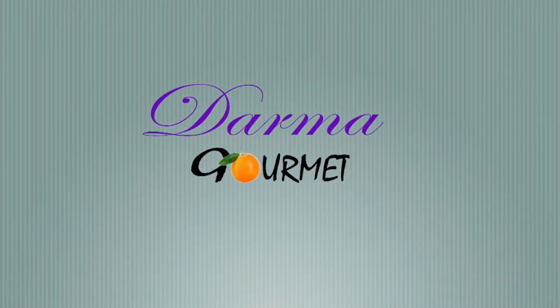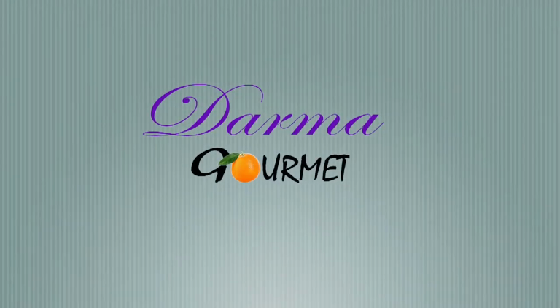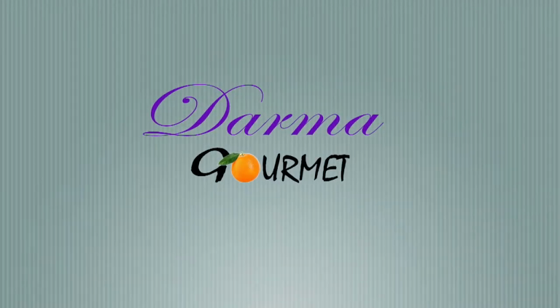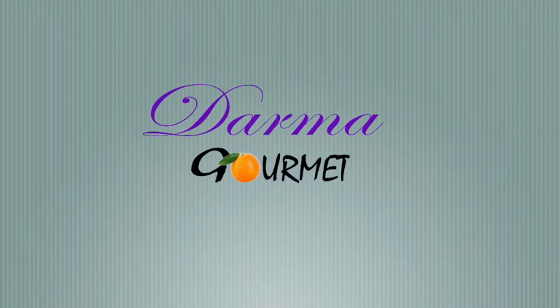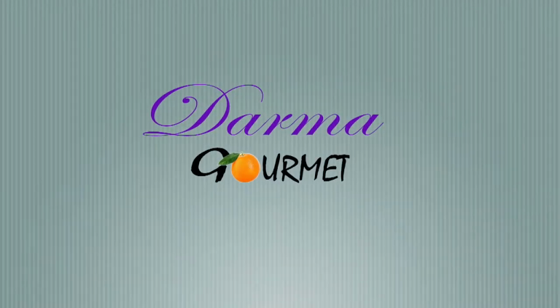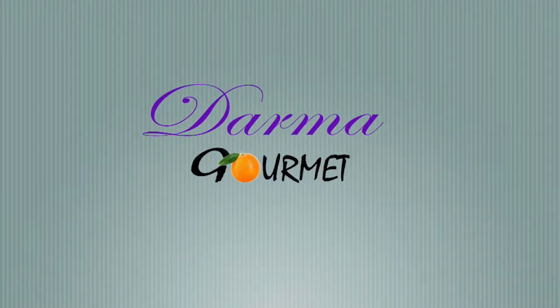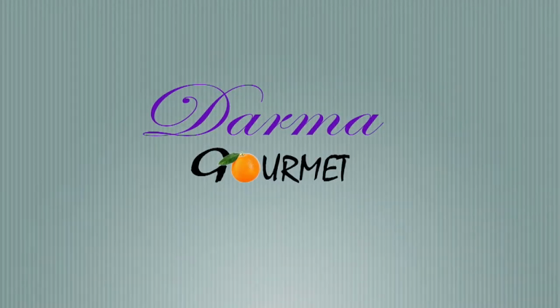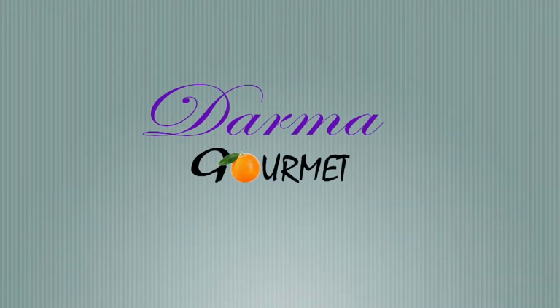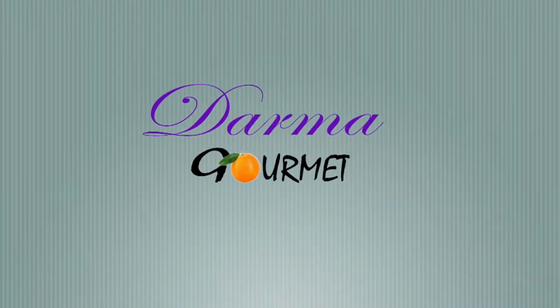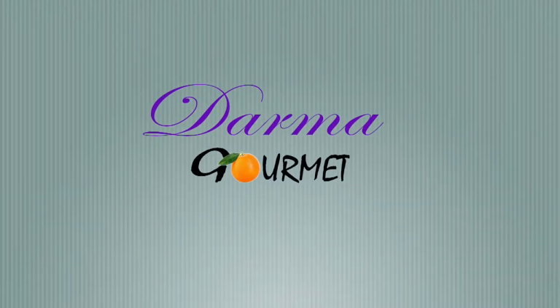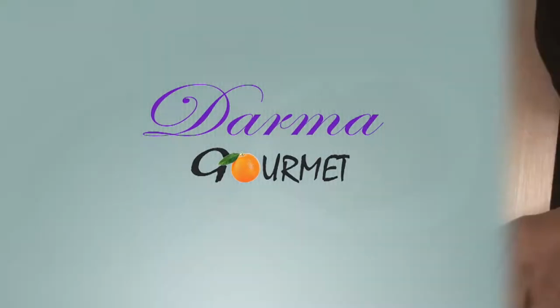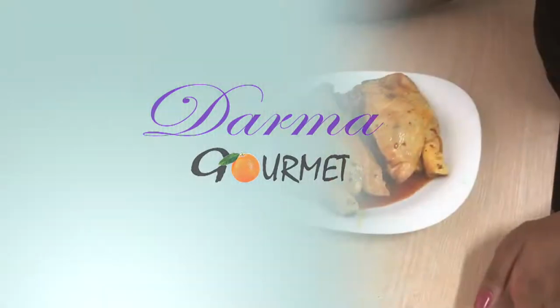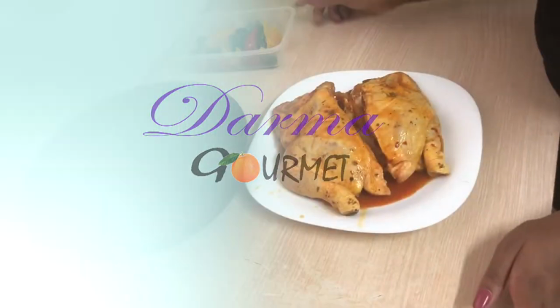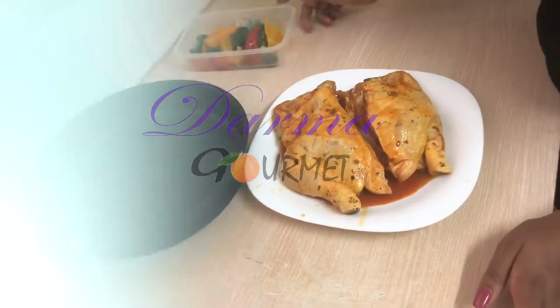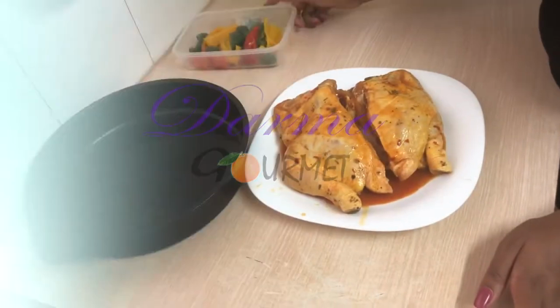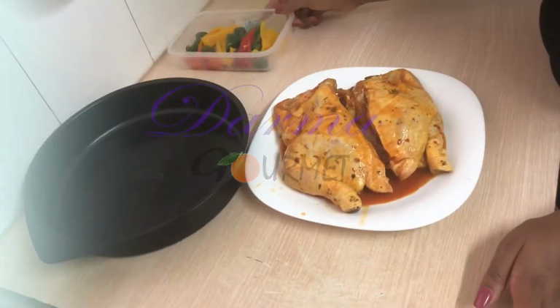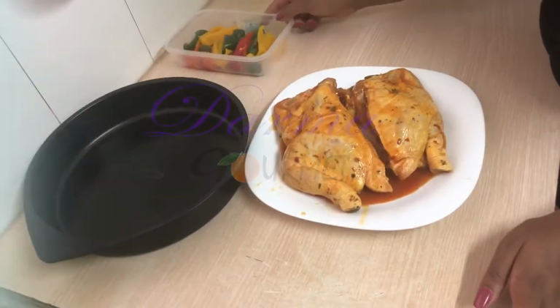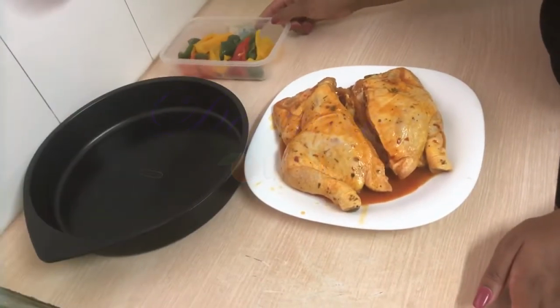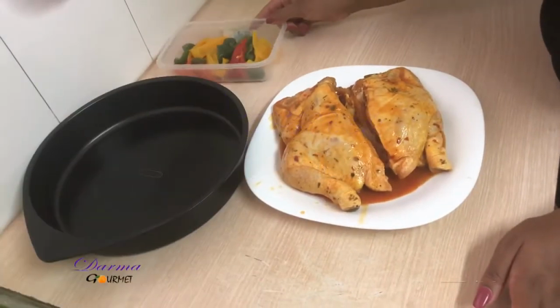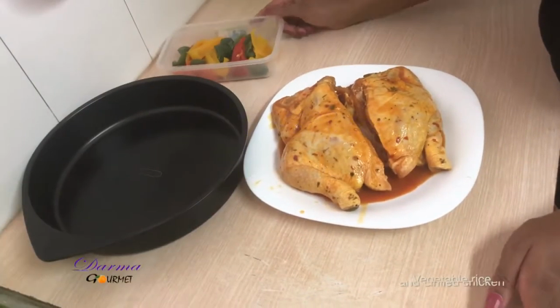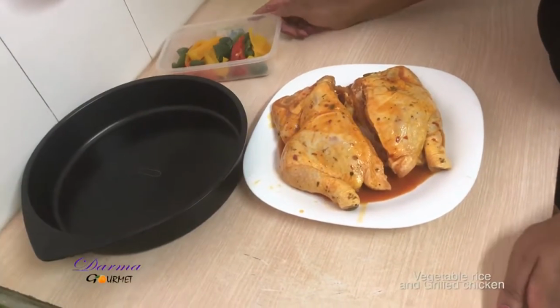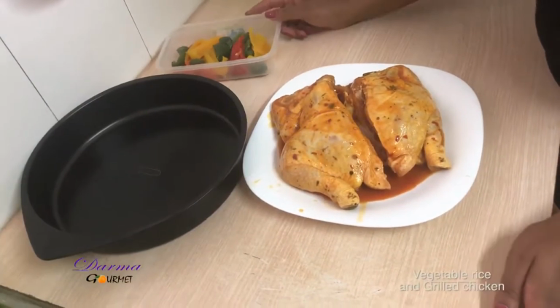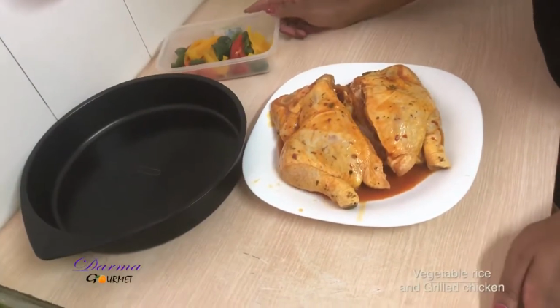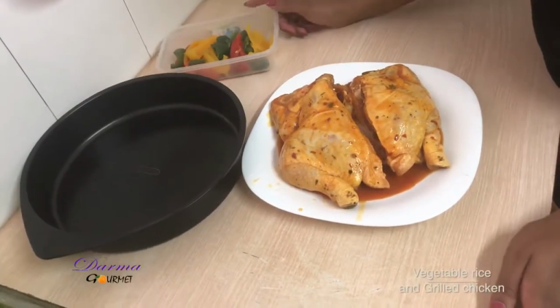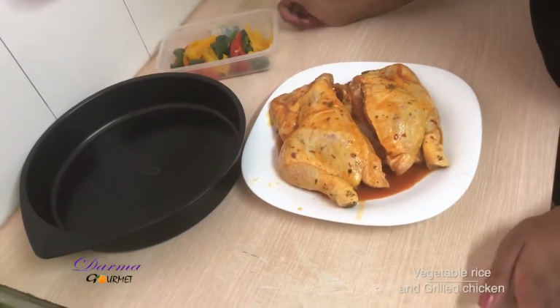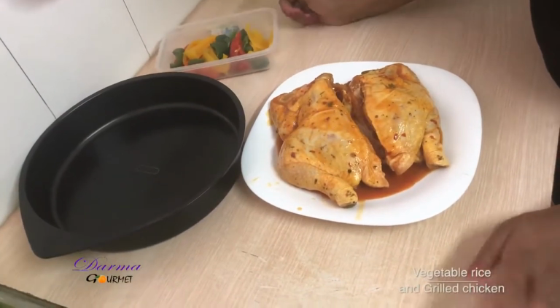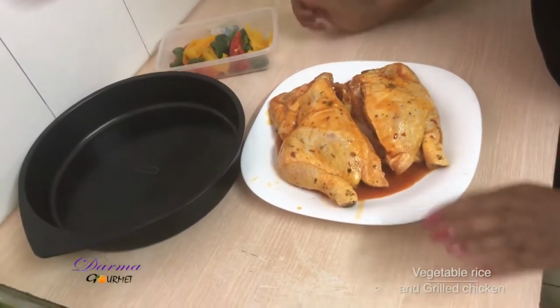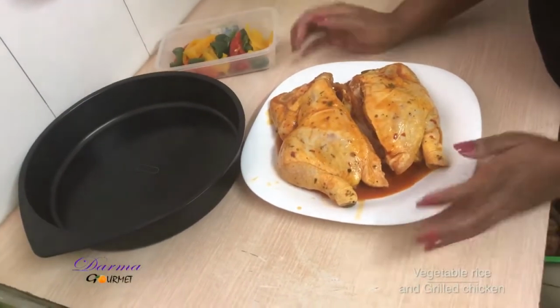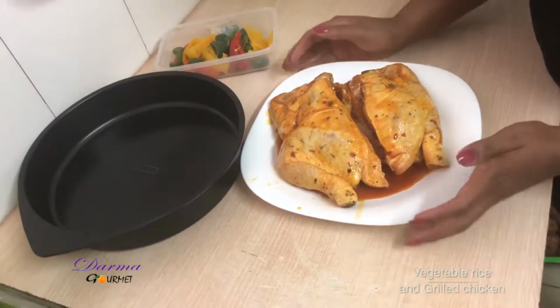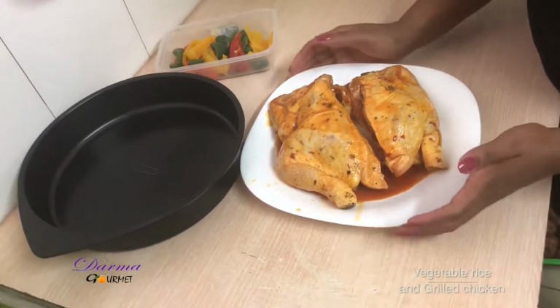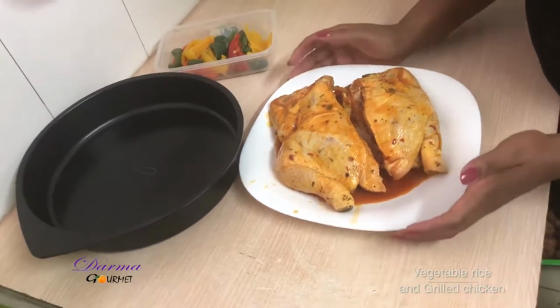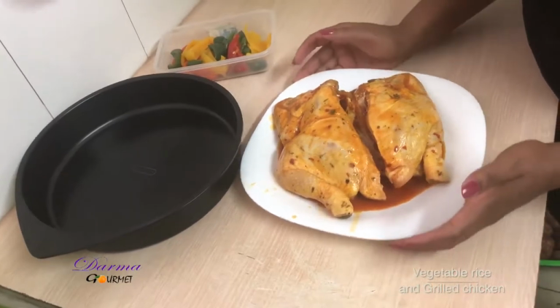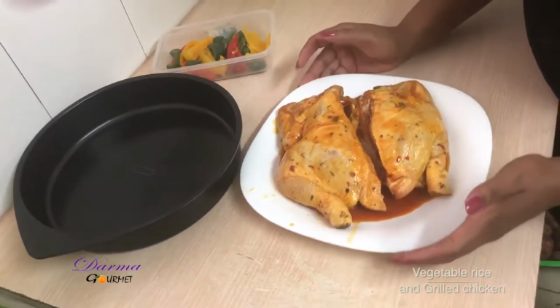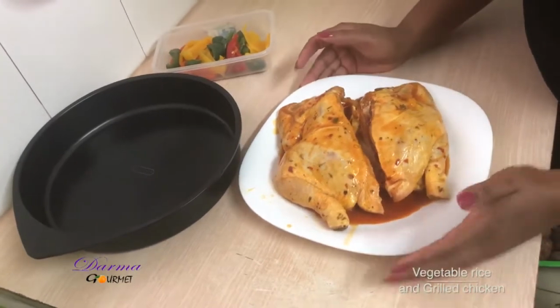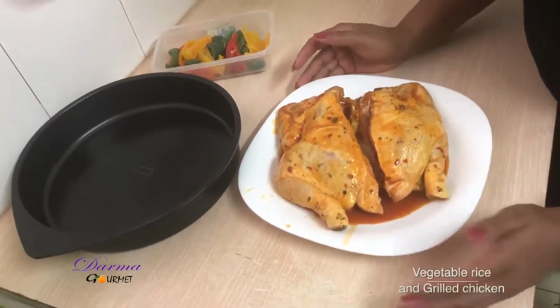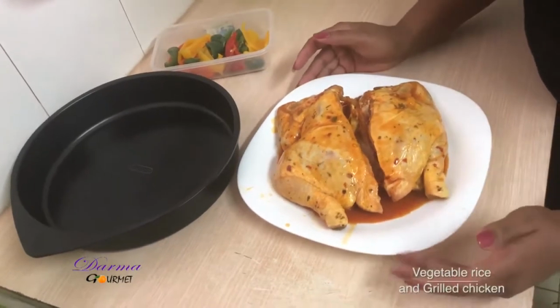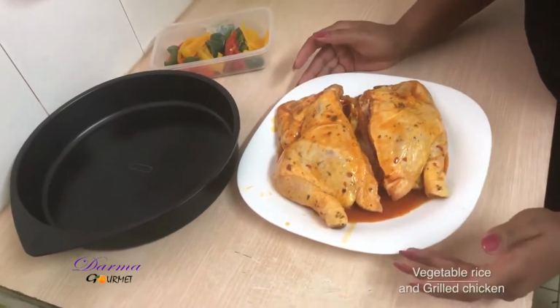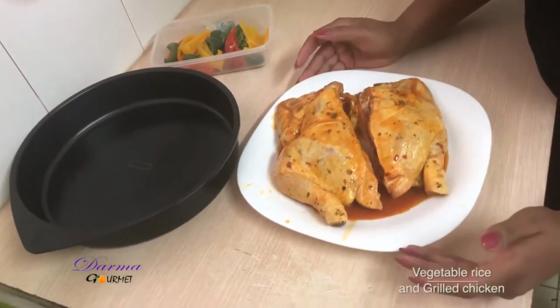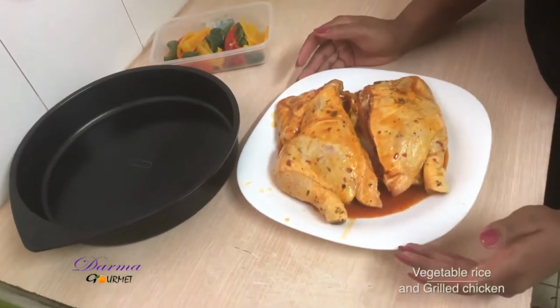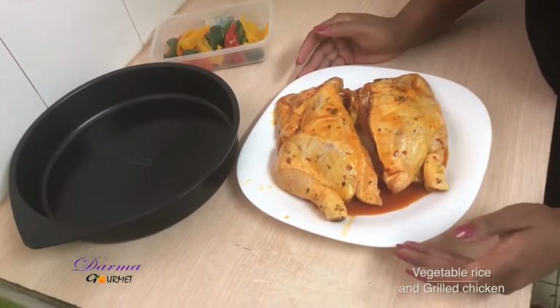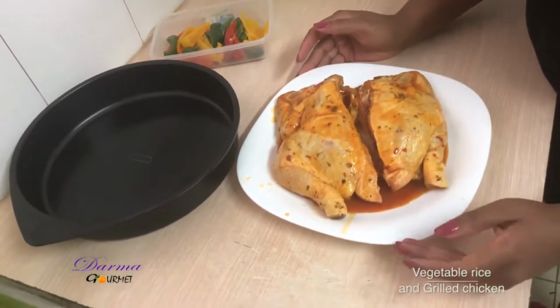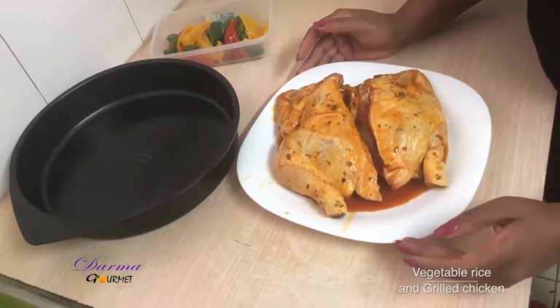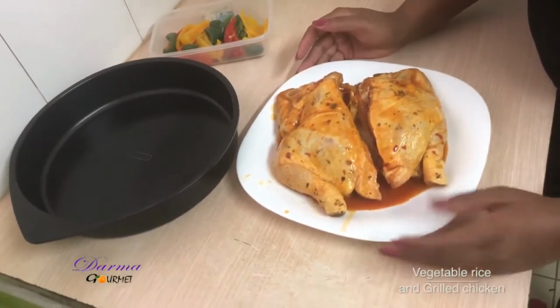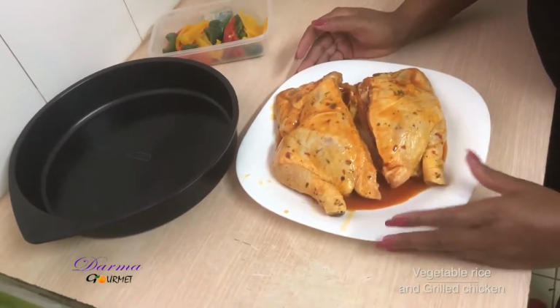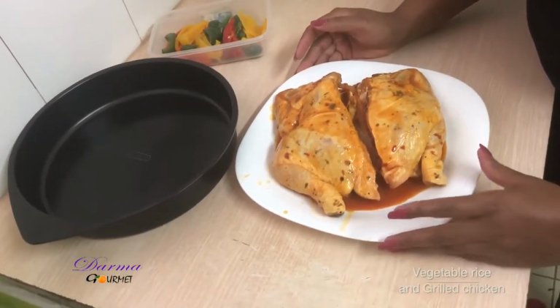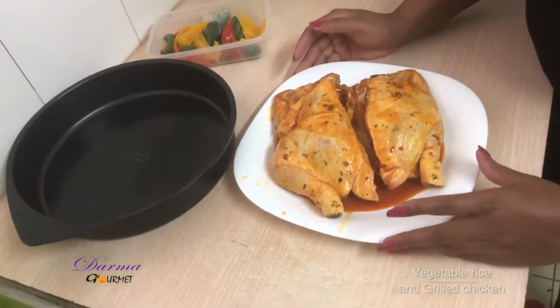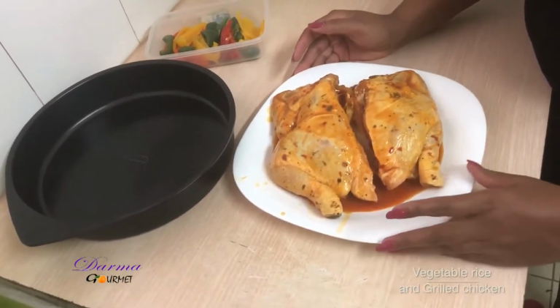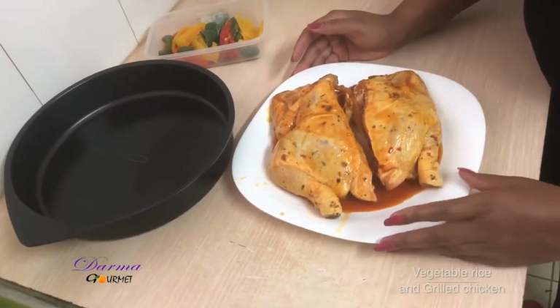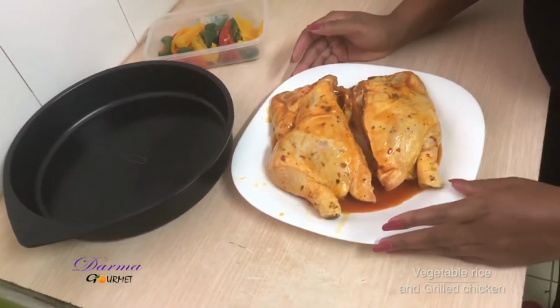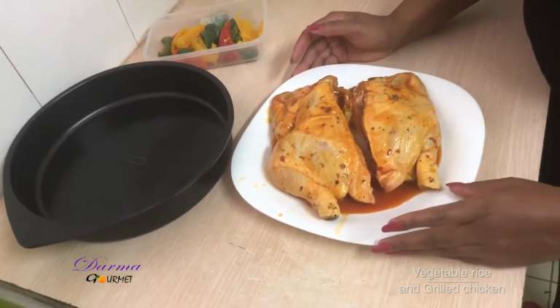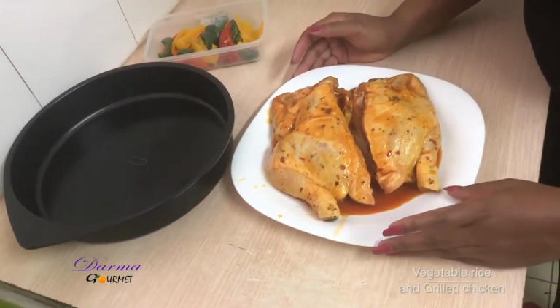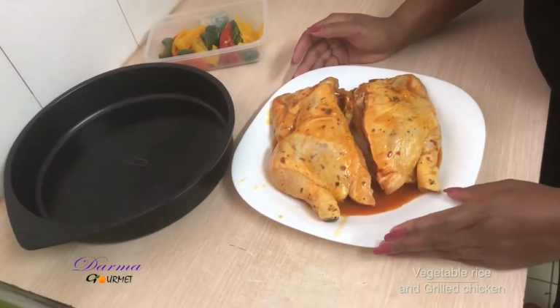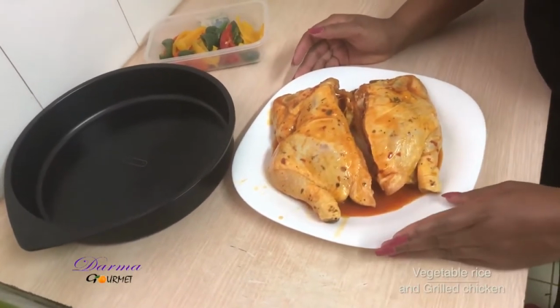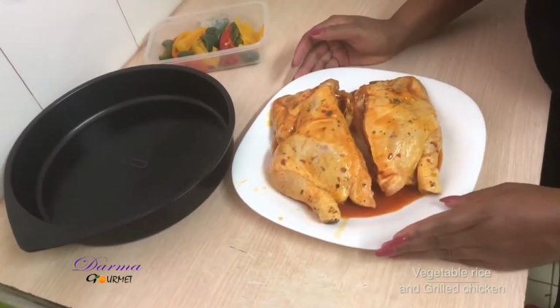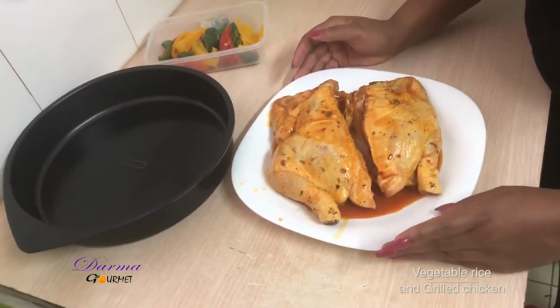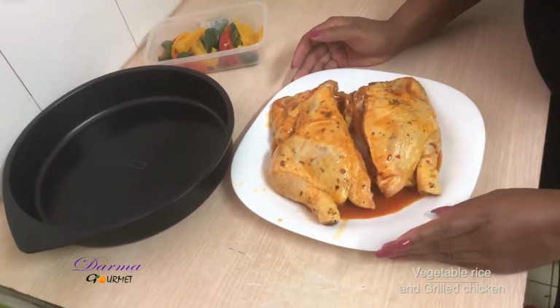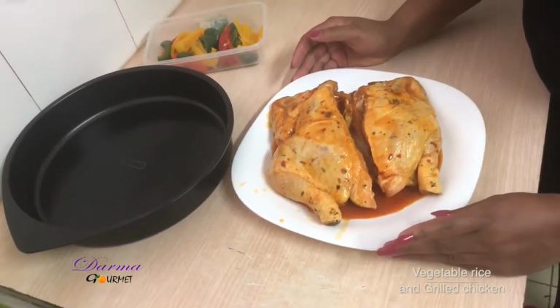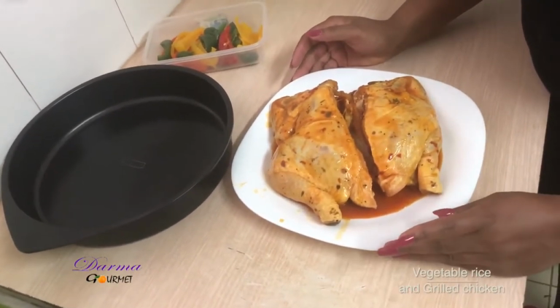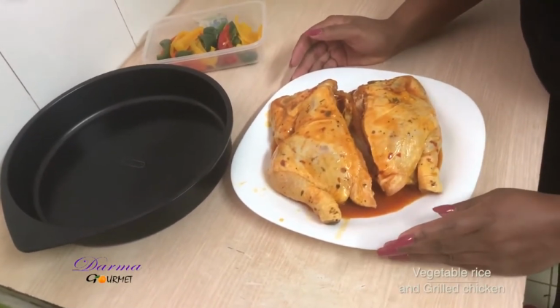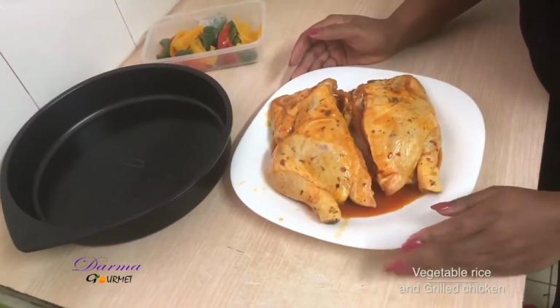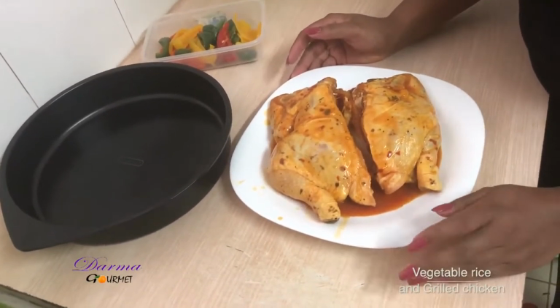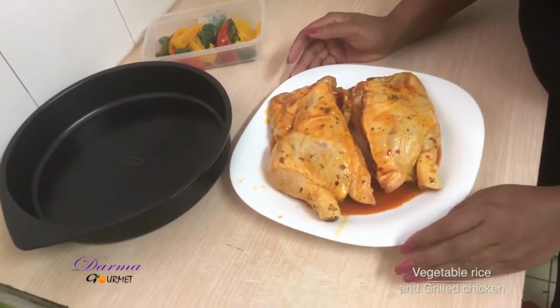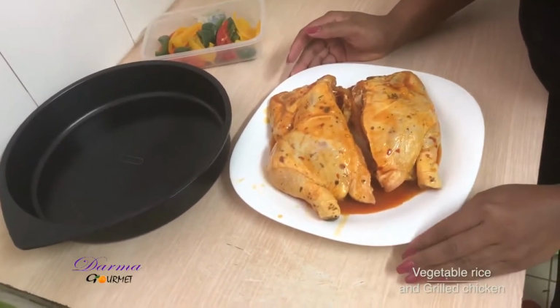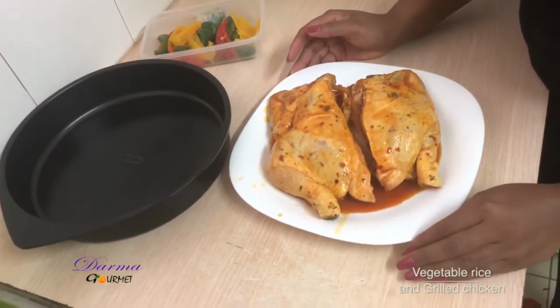Welcome to Dama Gome. Today we are going to make grilled chicken and vegetable rice.